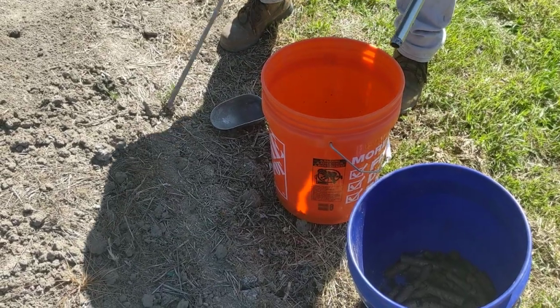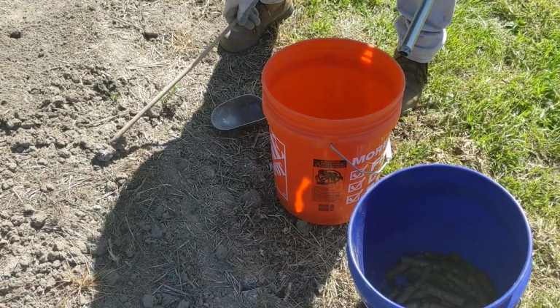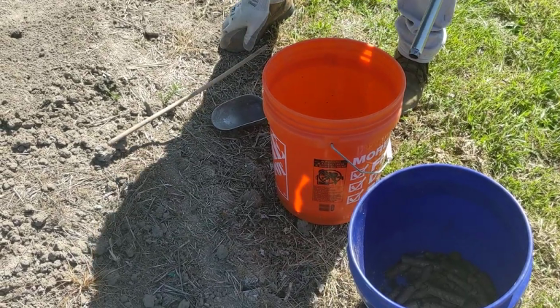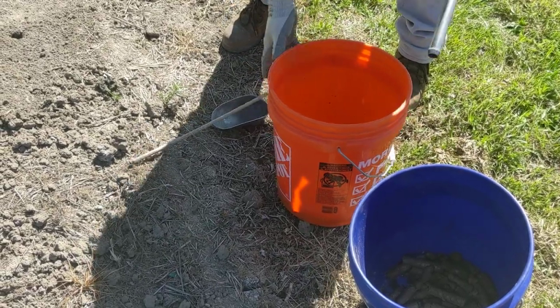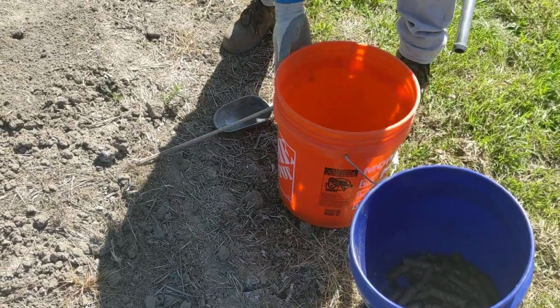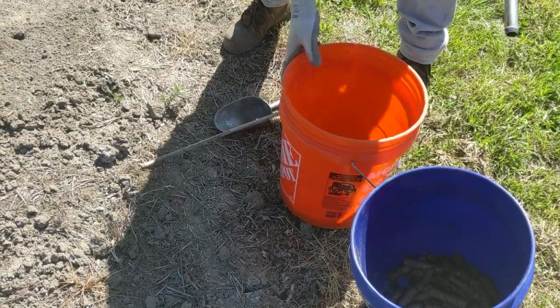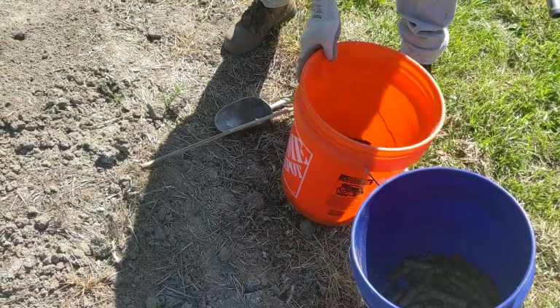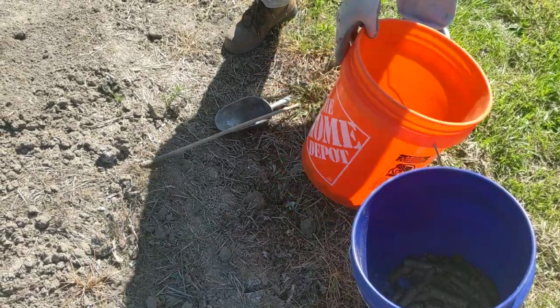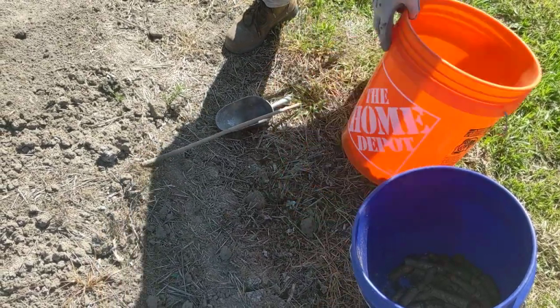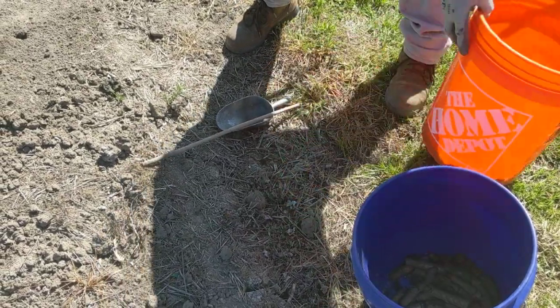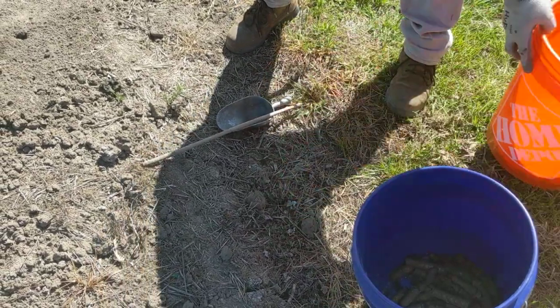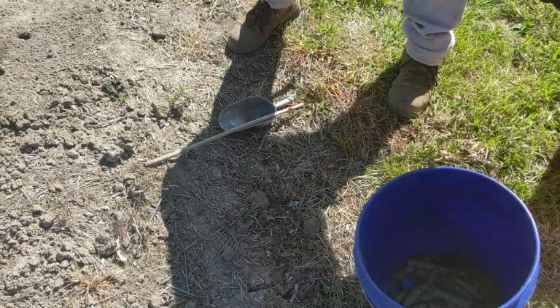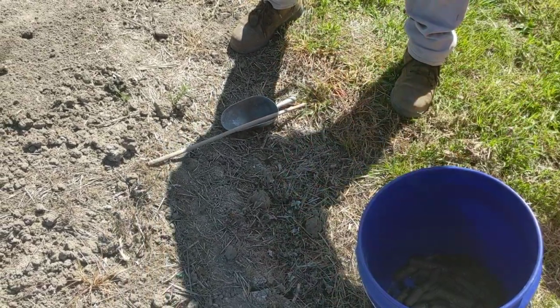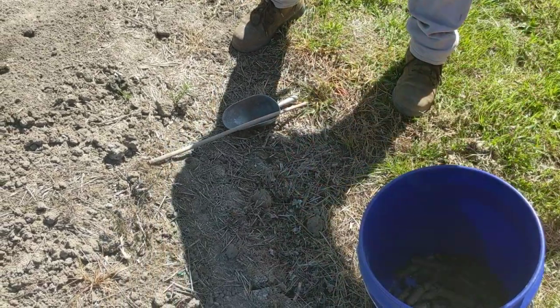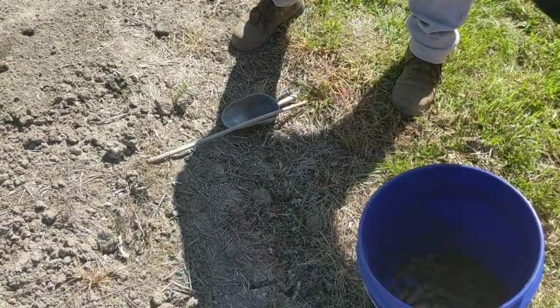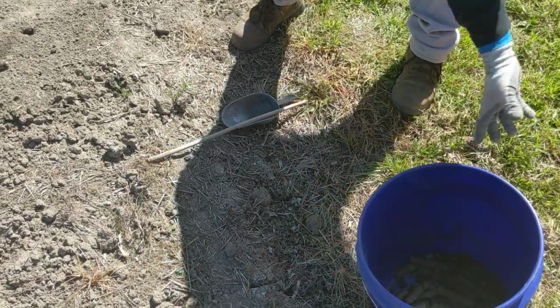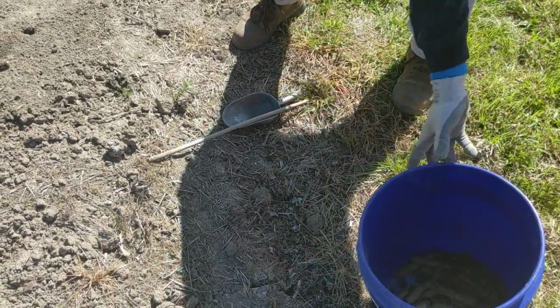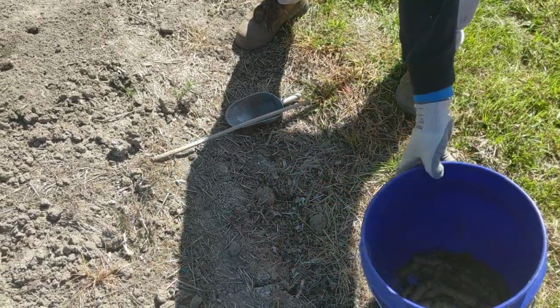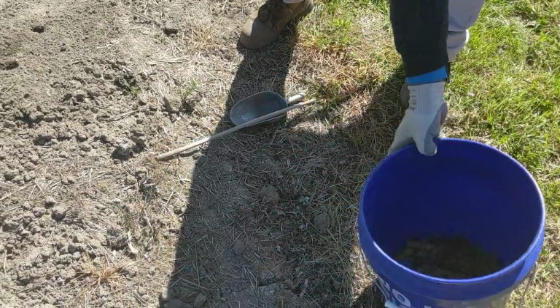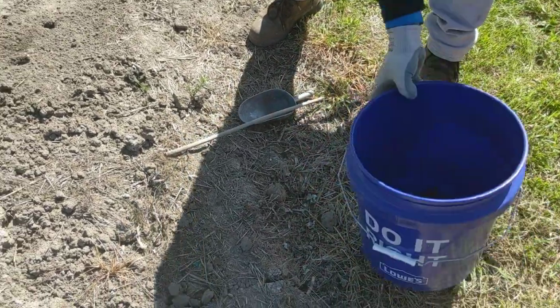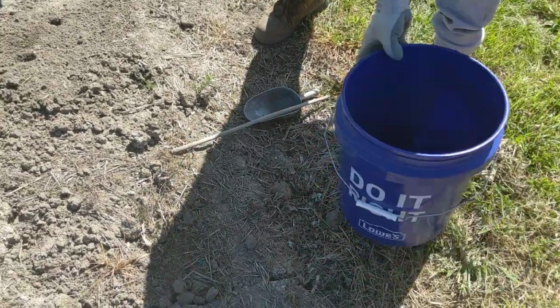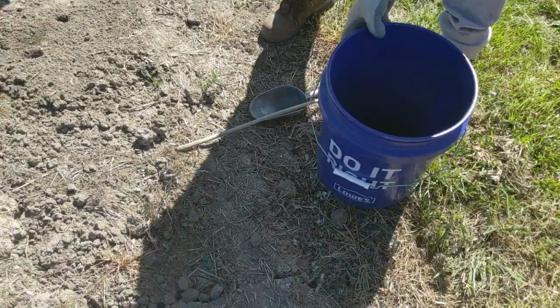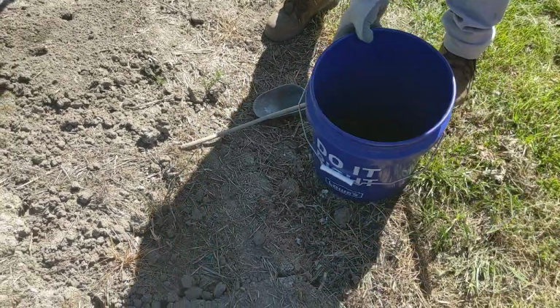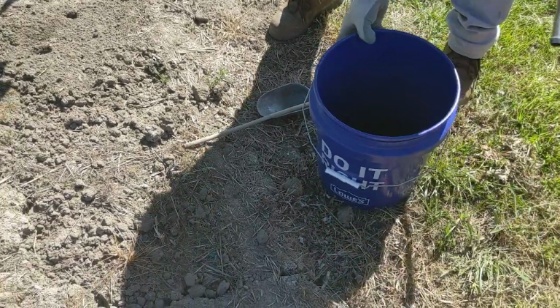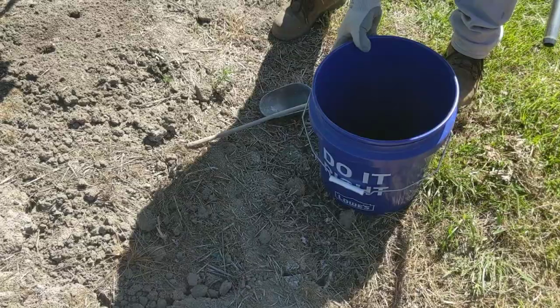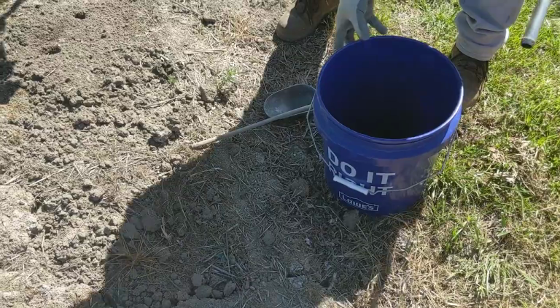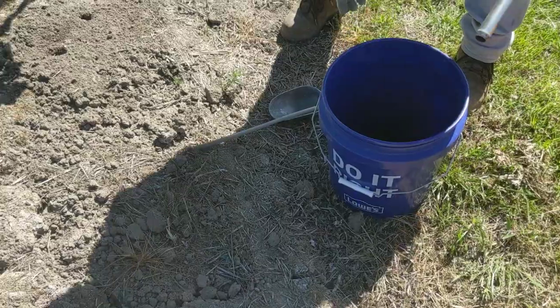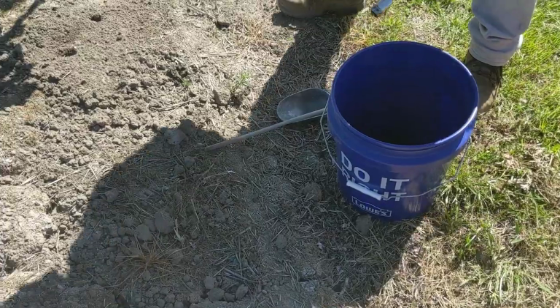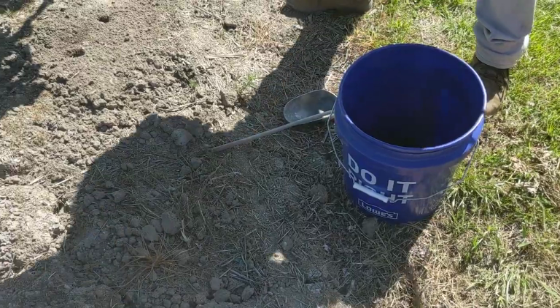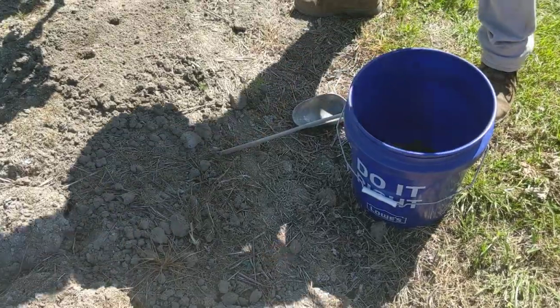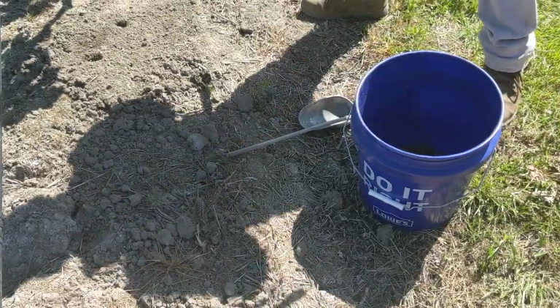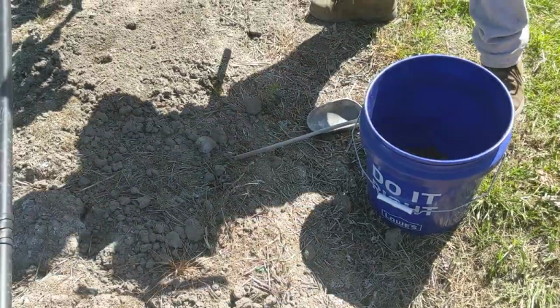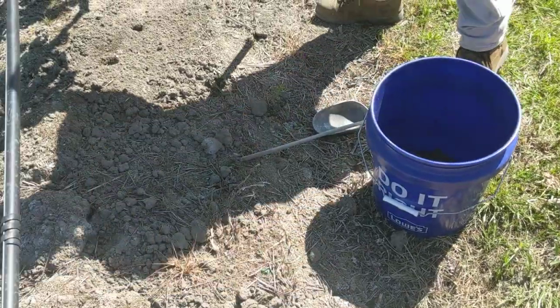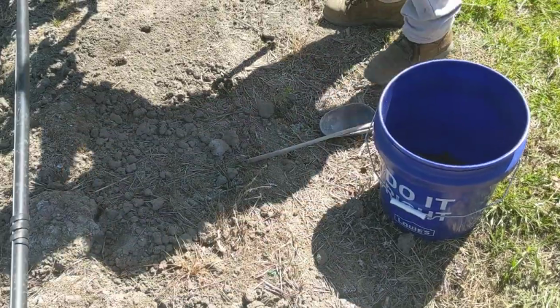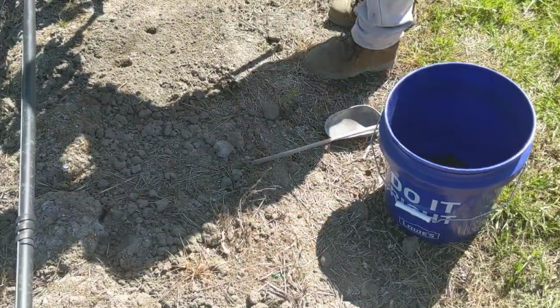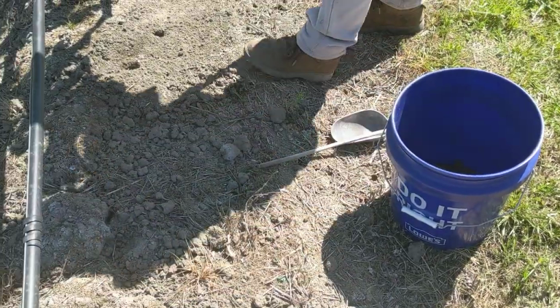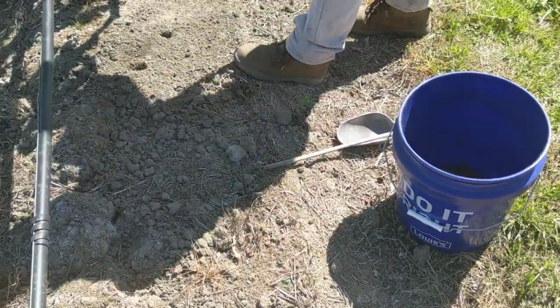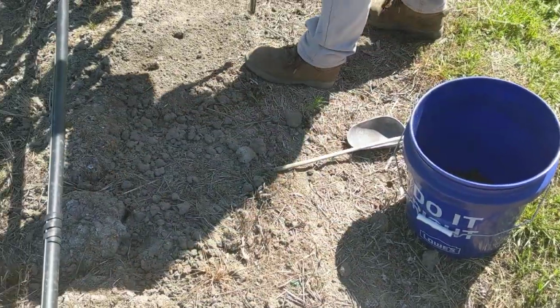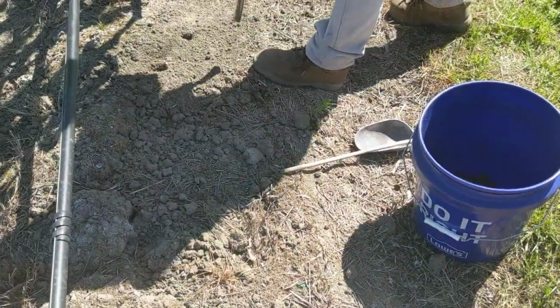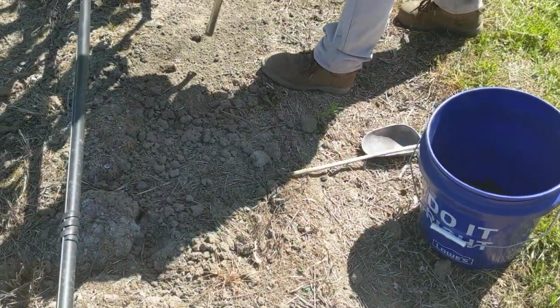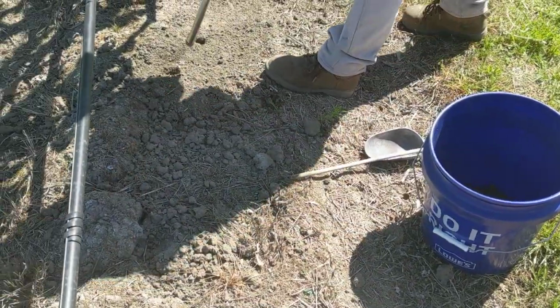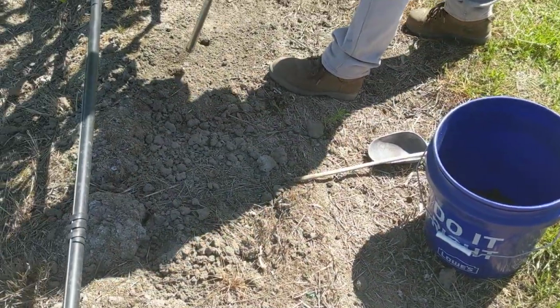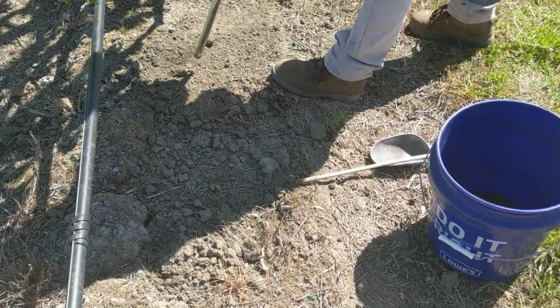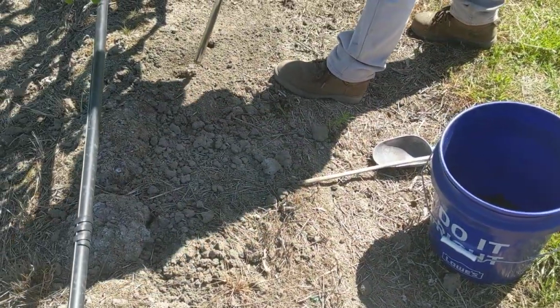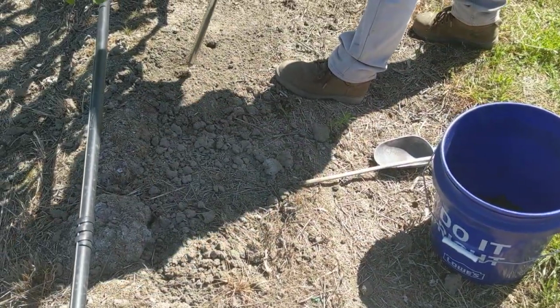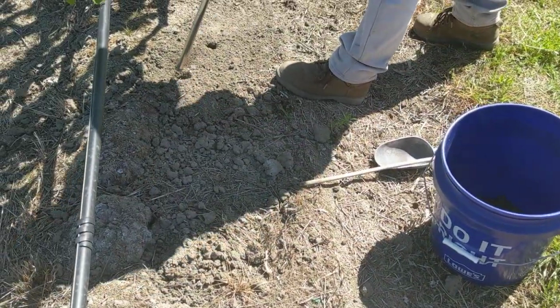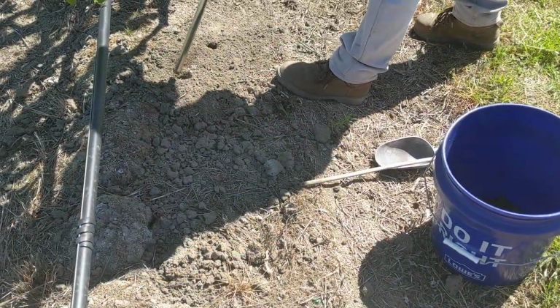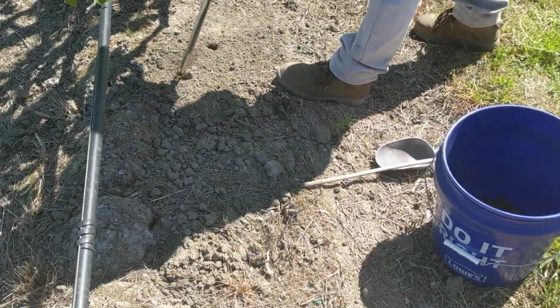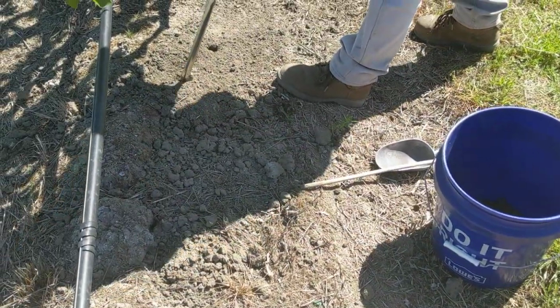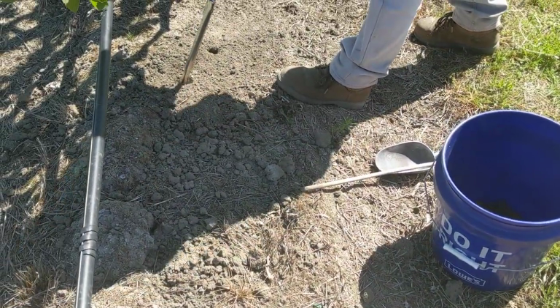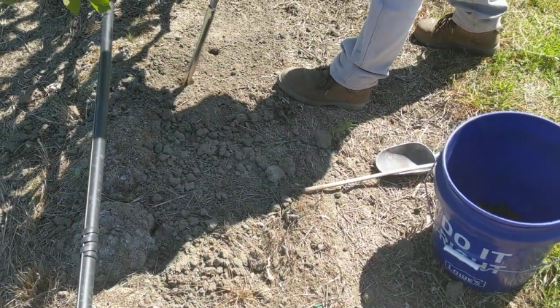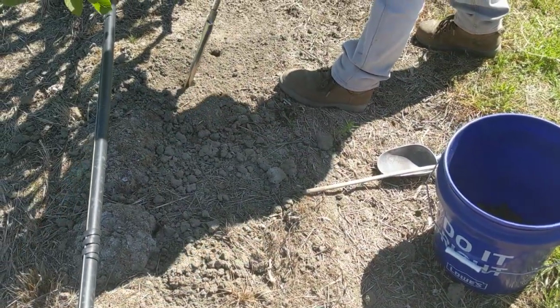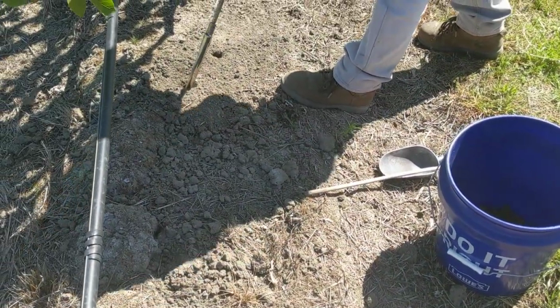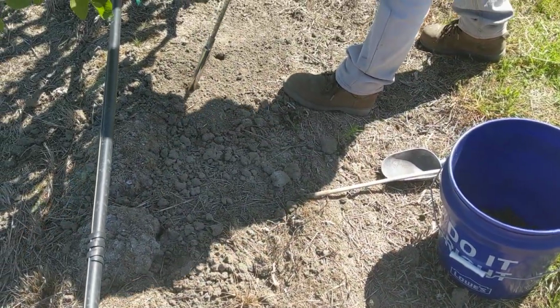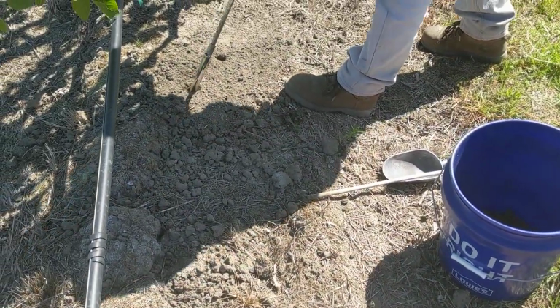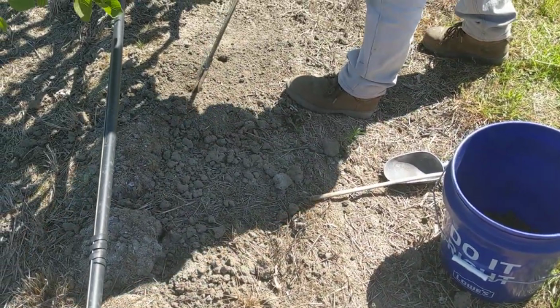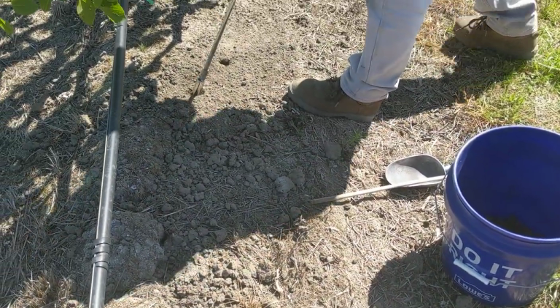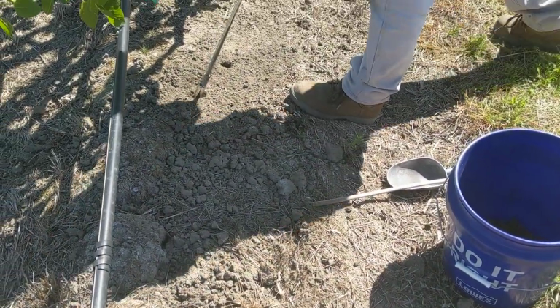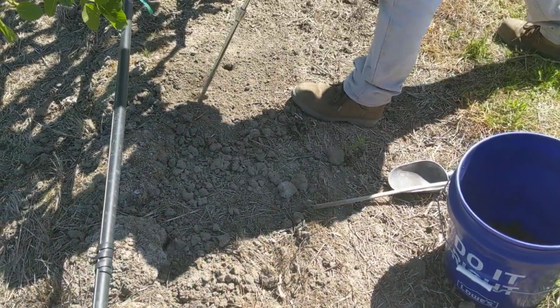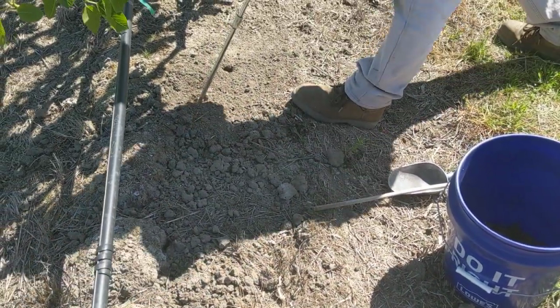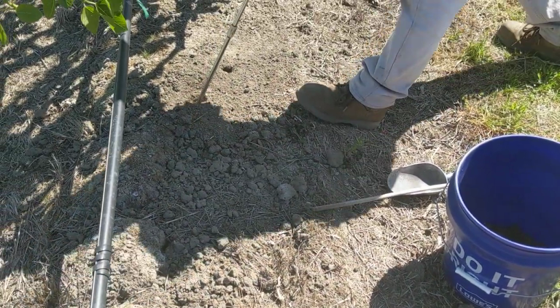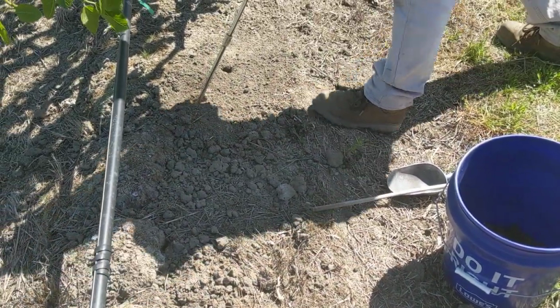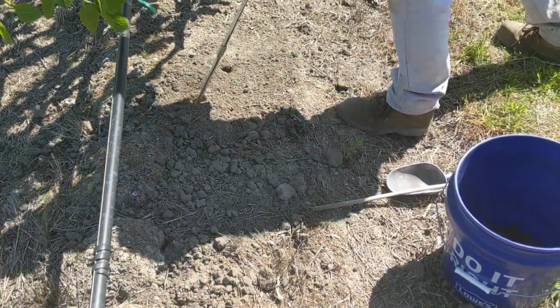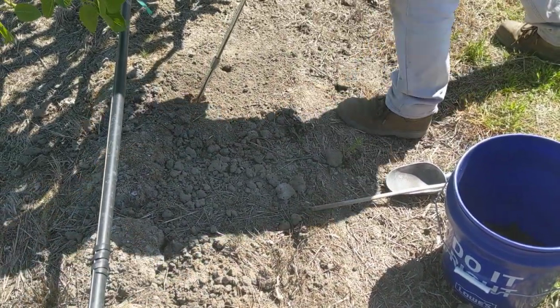We have other crops that we're sampling today as well, and we'll do it again in about a month. I'll report back on that. Thanks for watching.